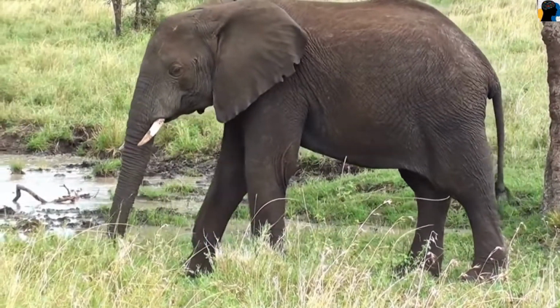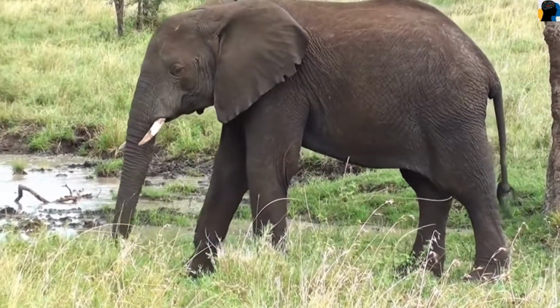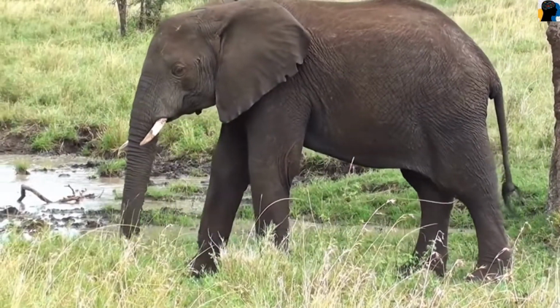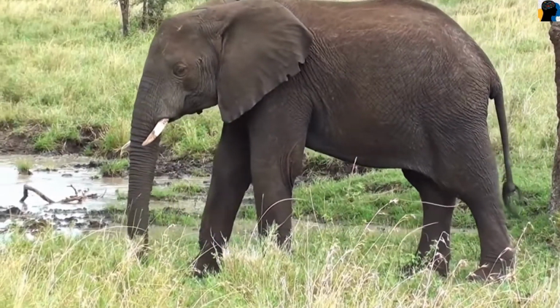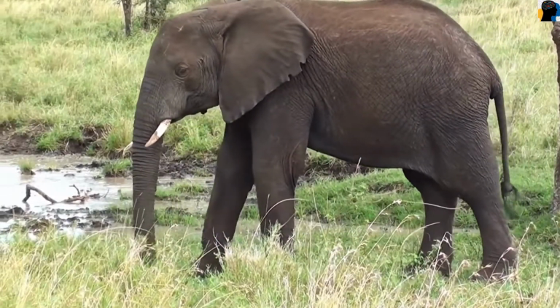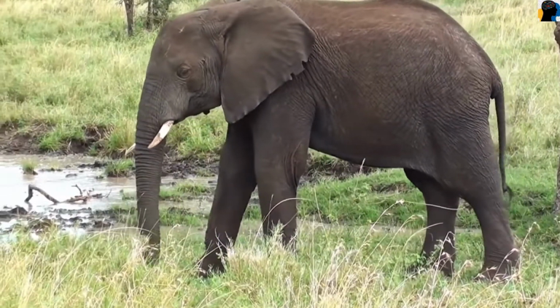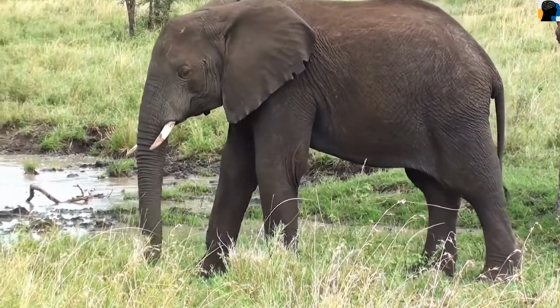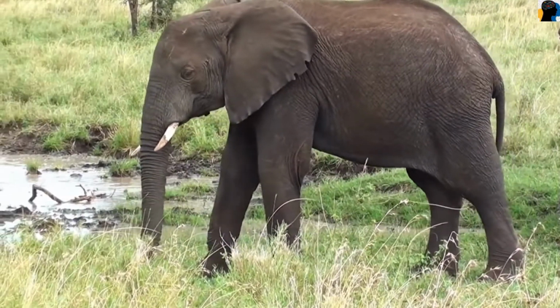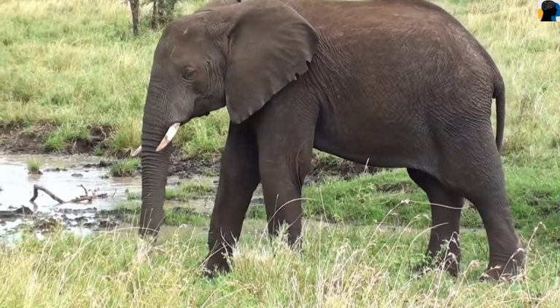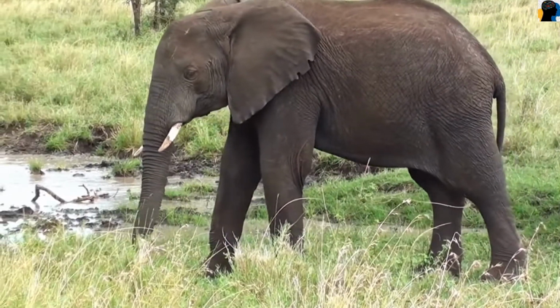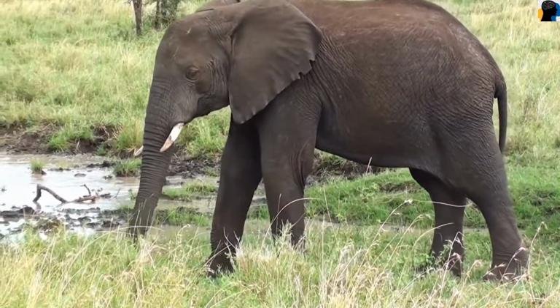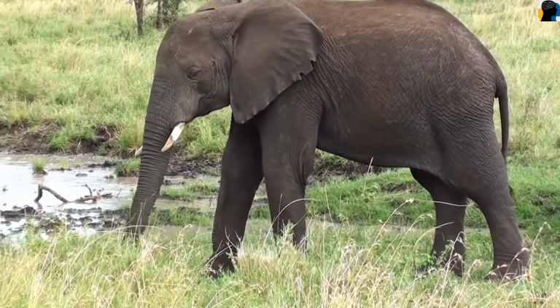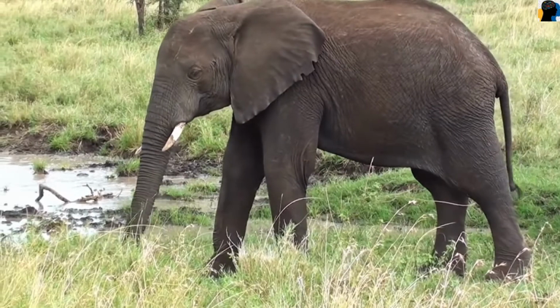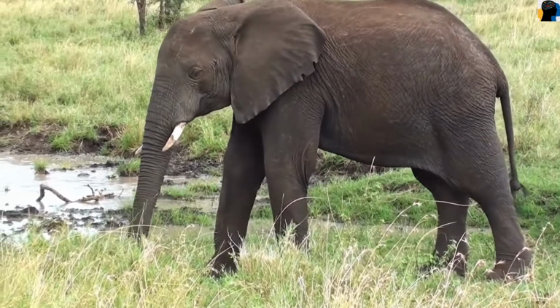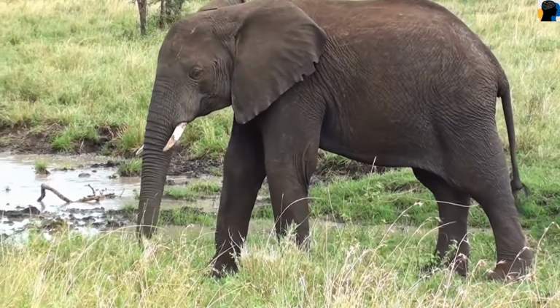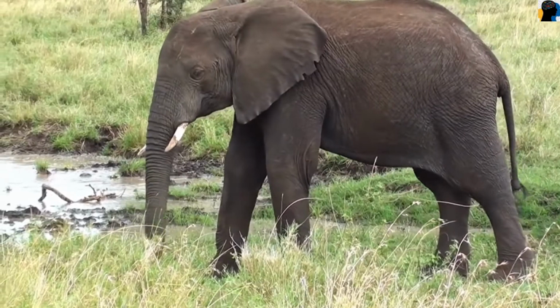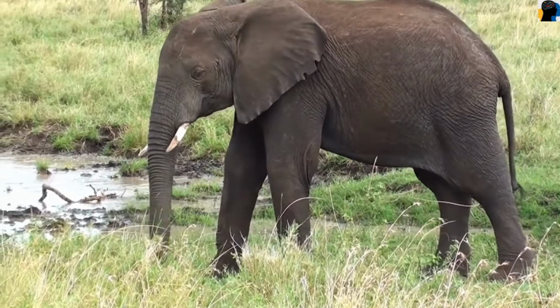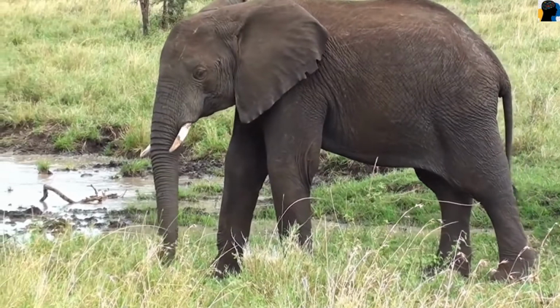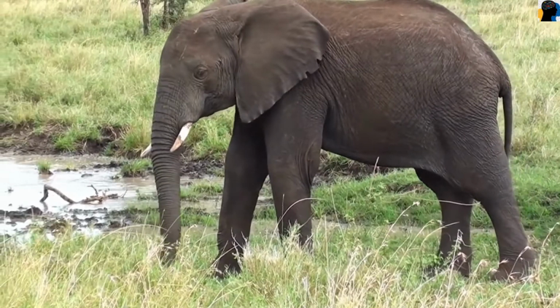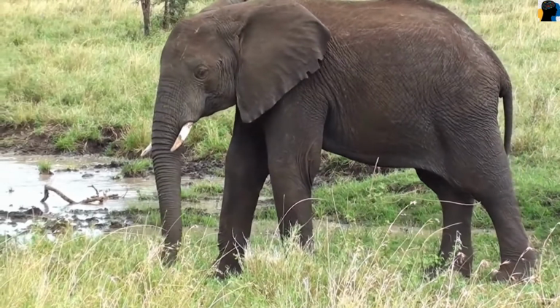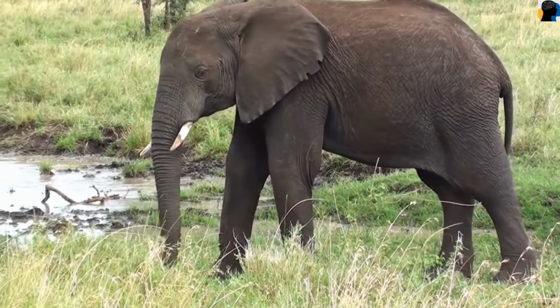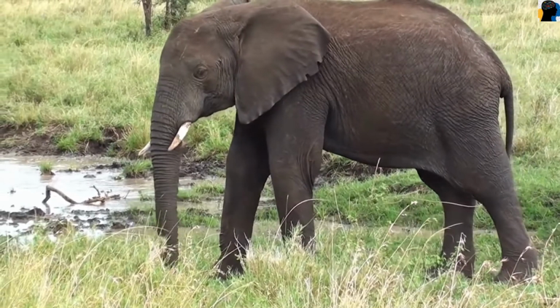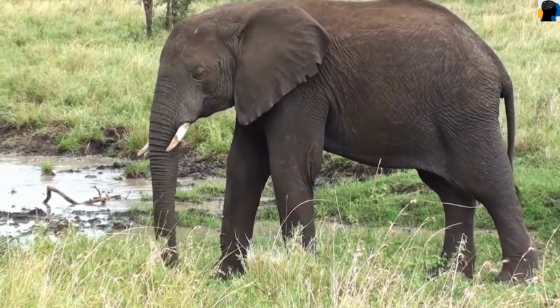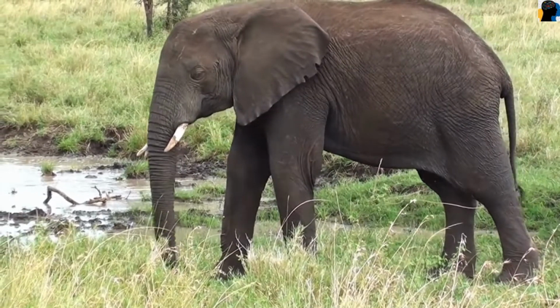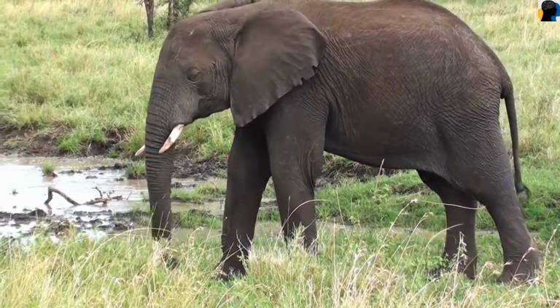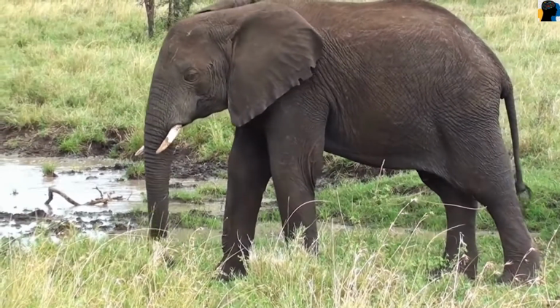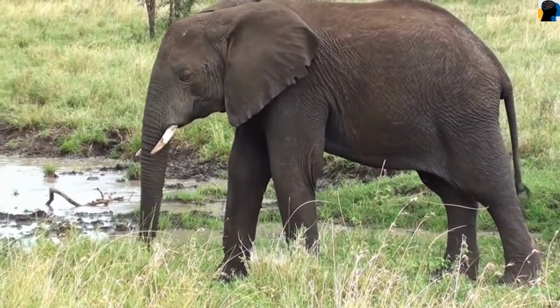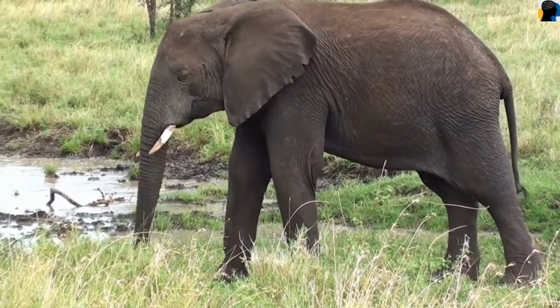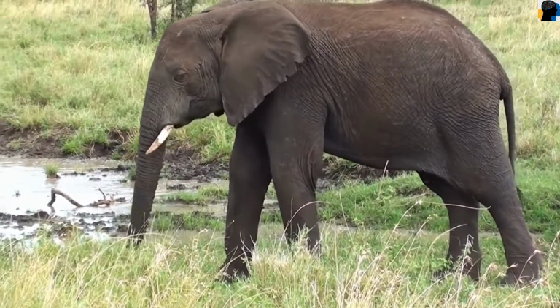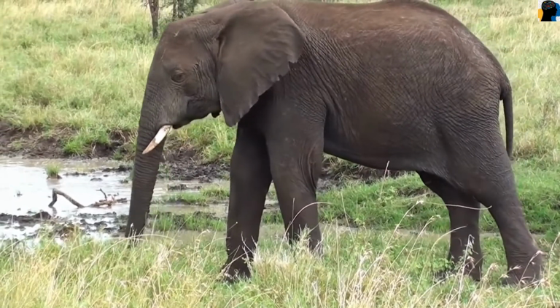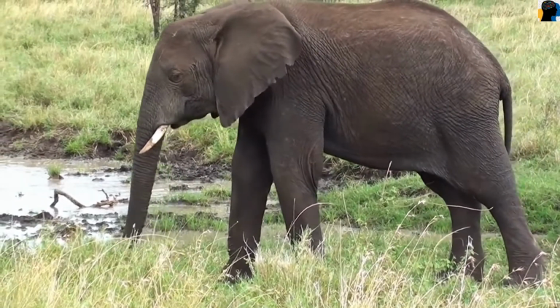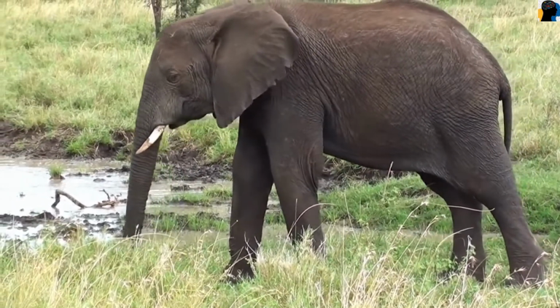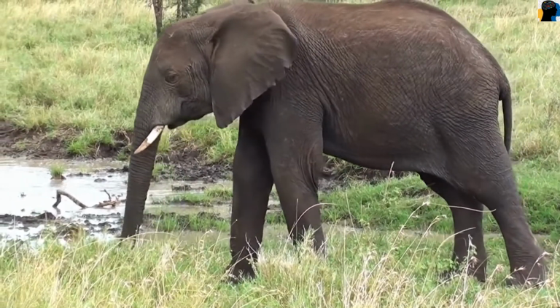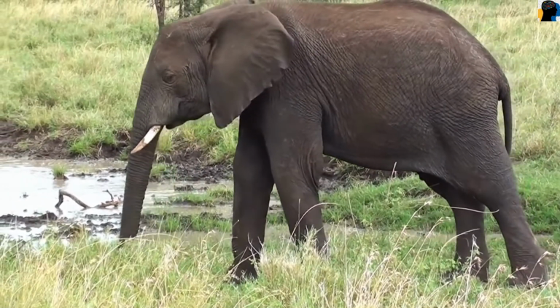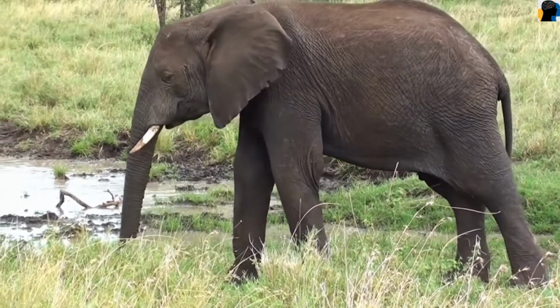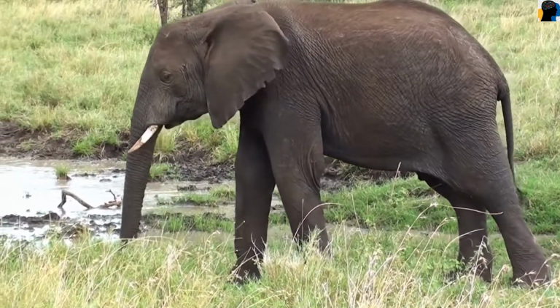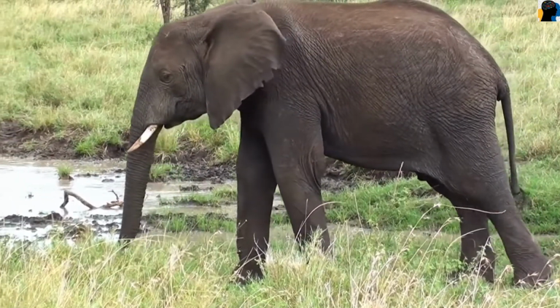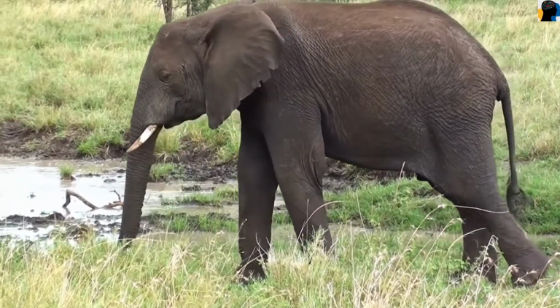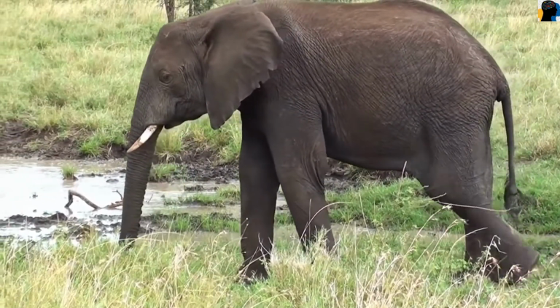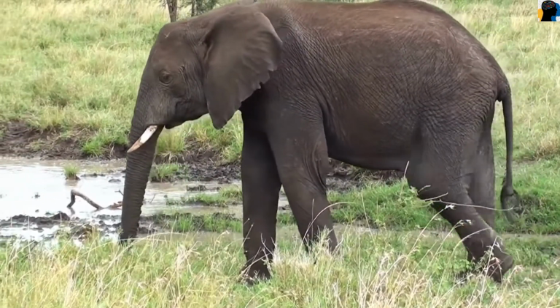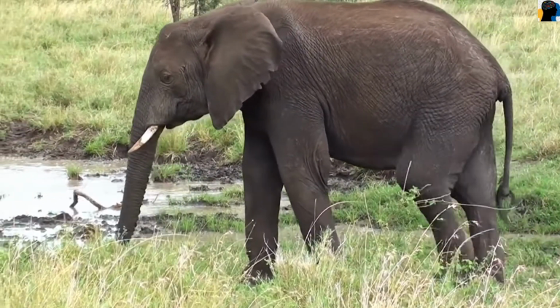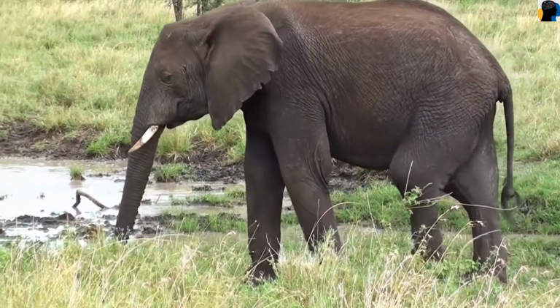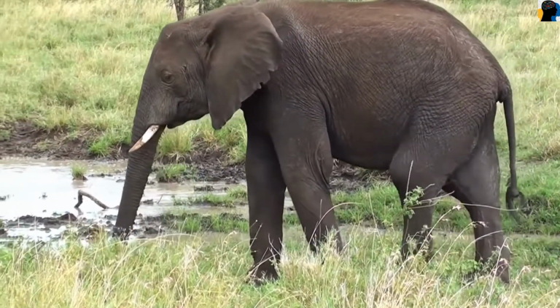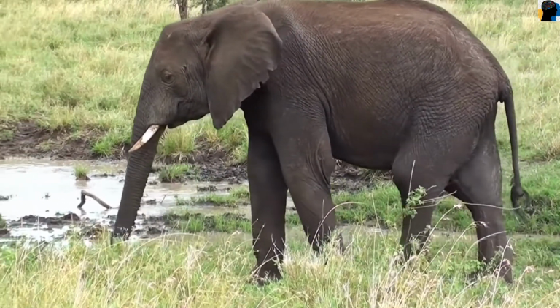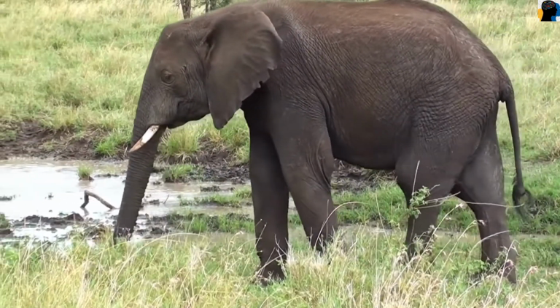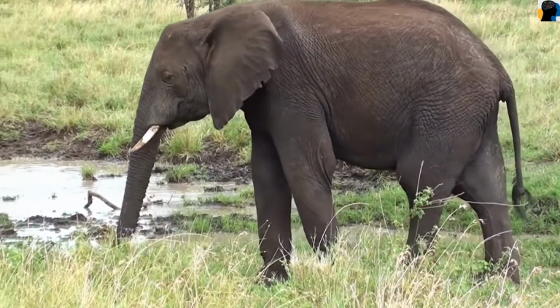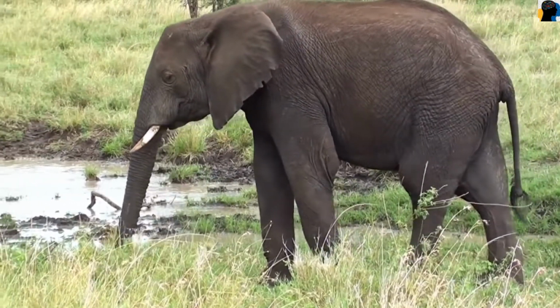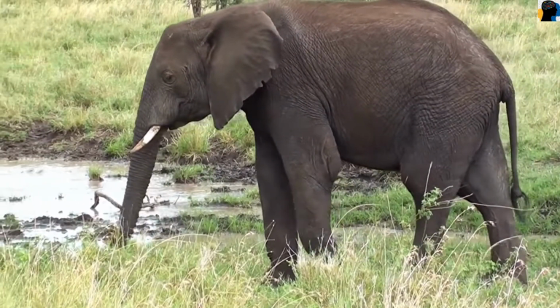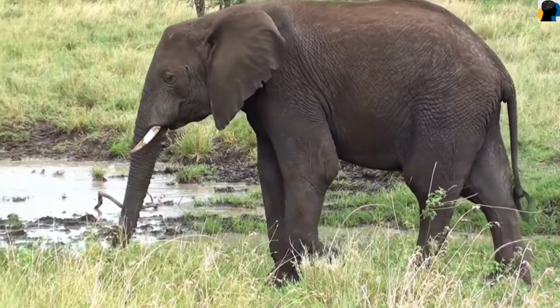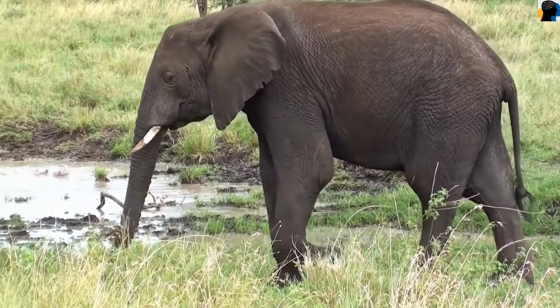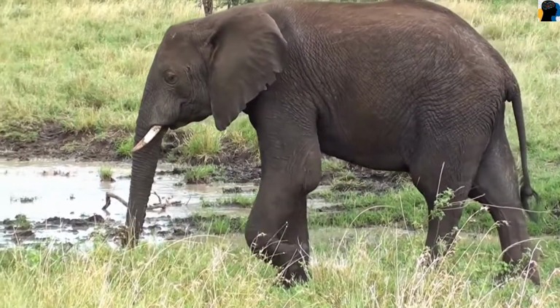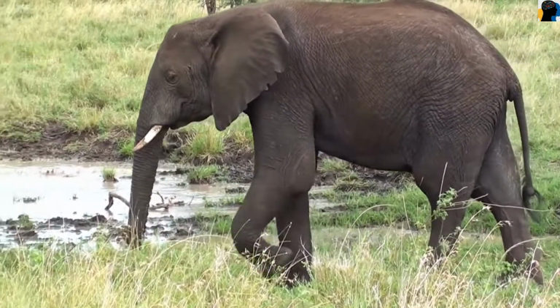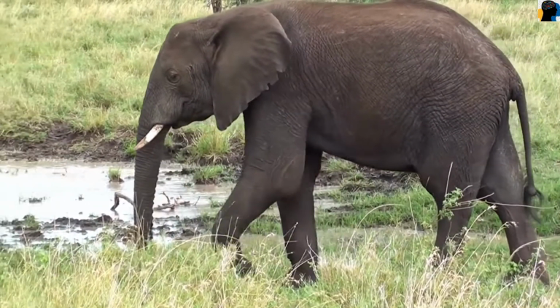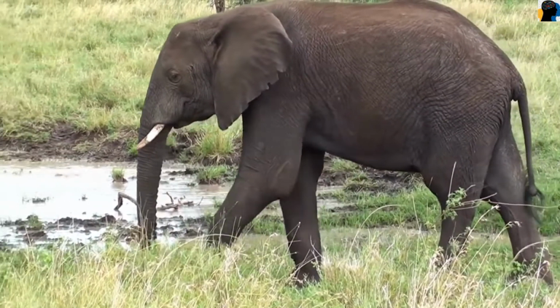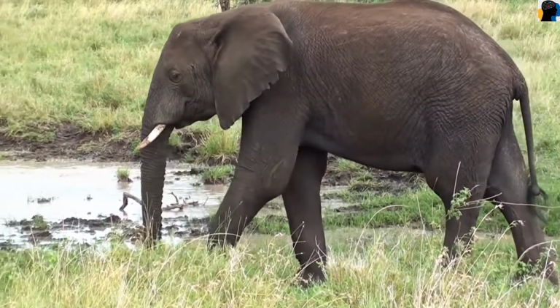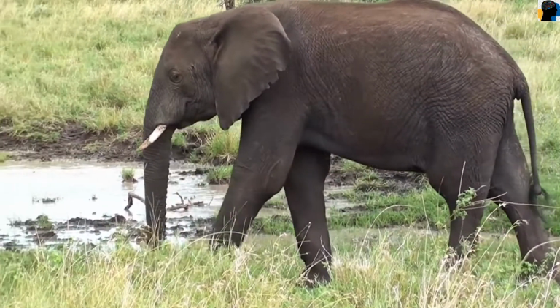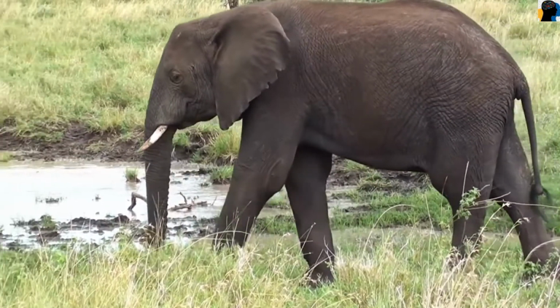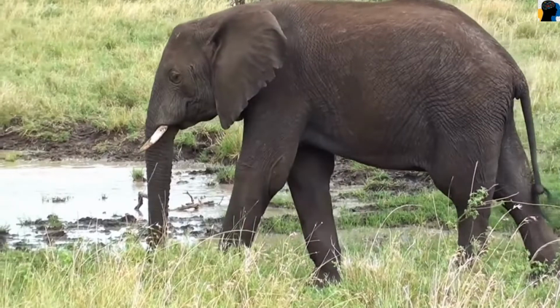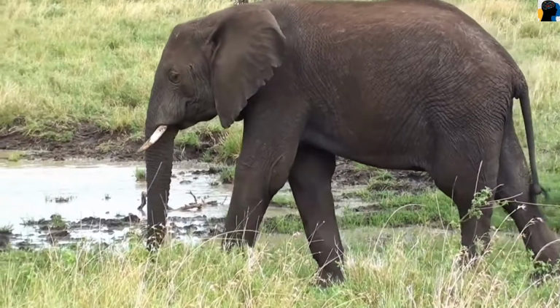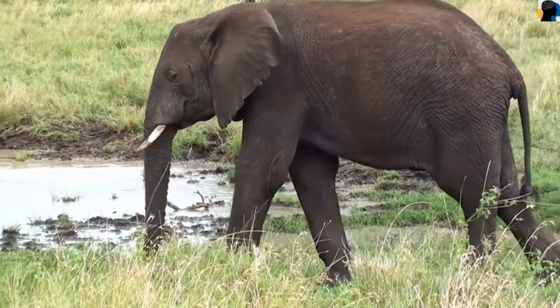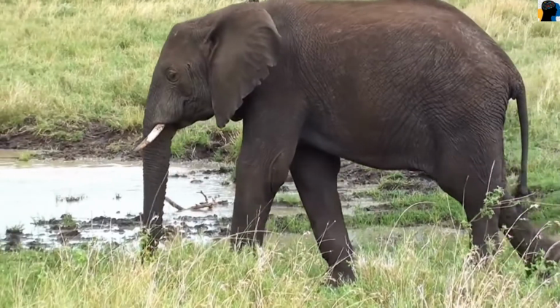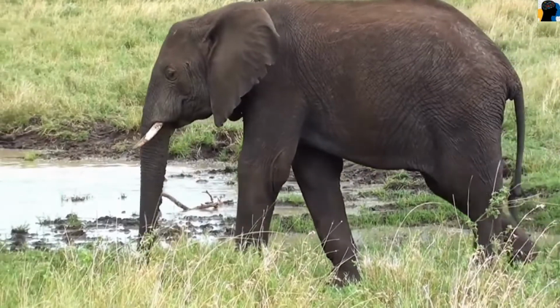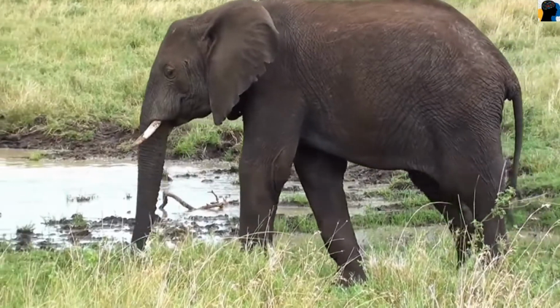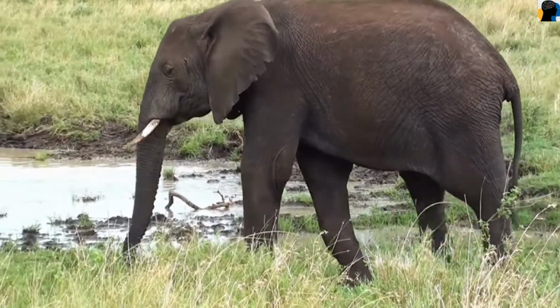Elephants are found in some Hindu temples also, and they are trained in such a way to serve the purpose of devotional needs.